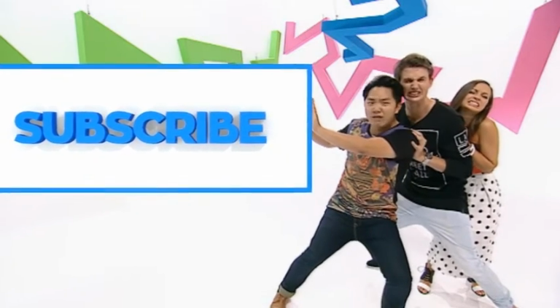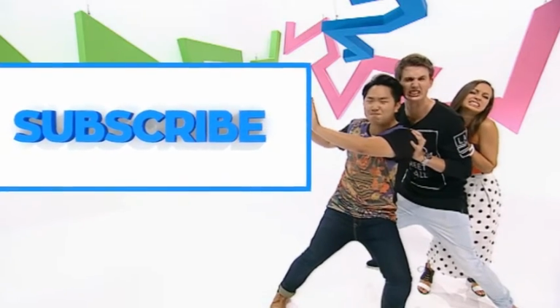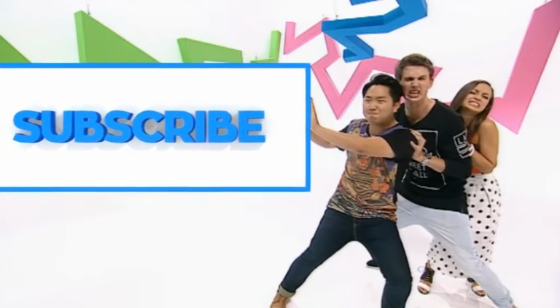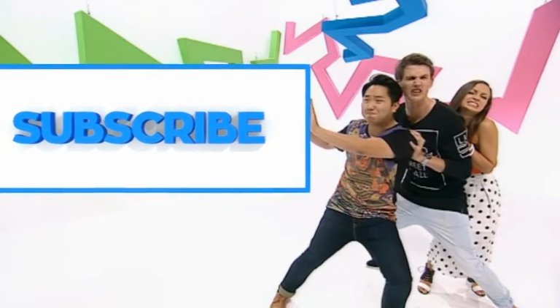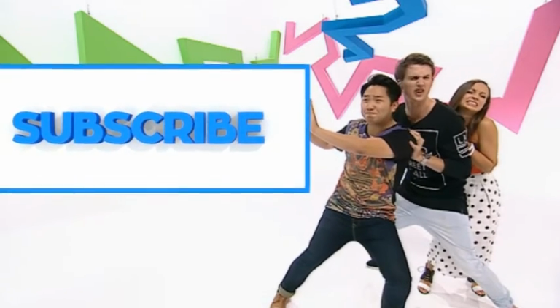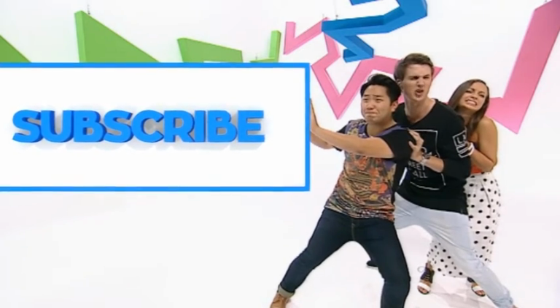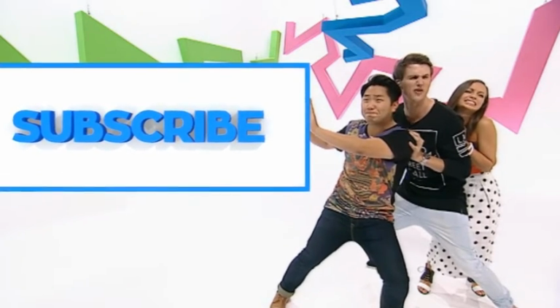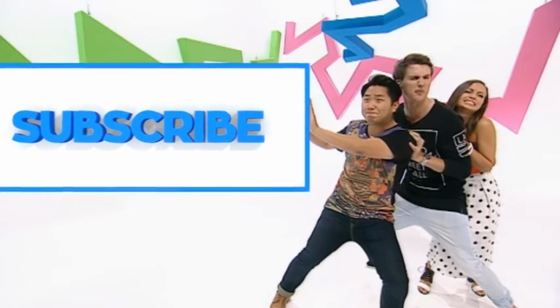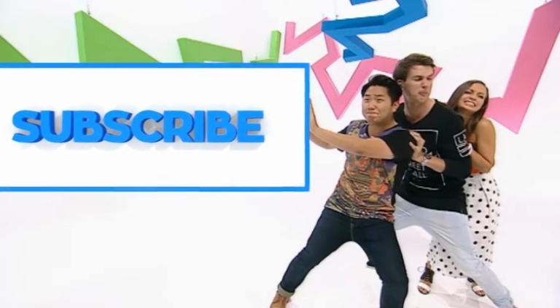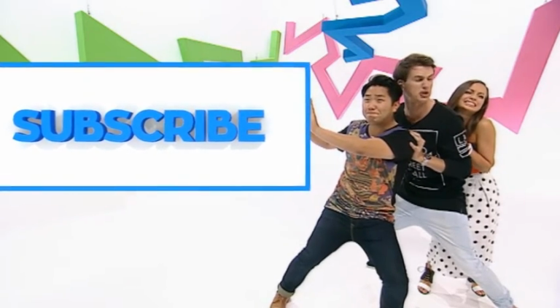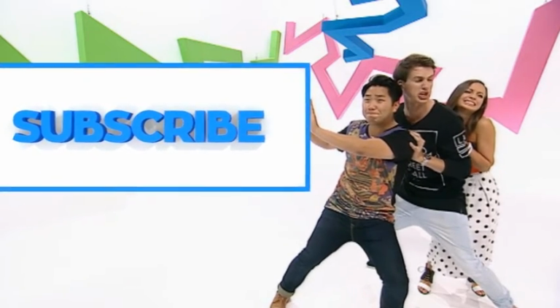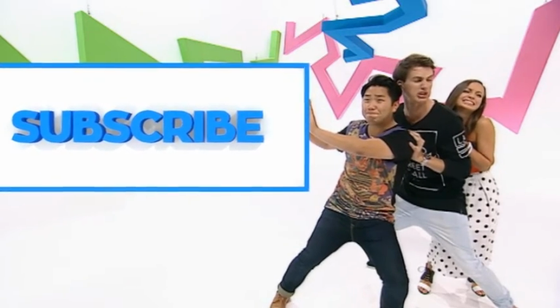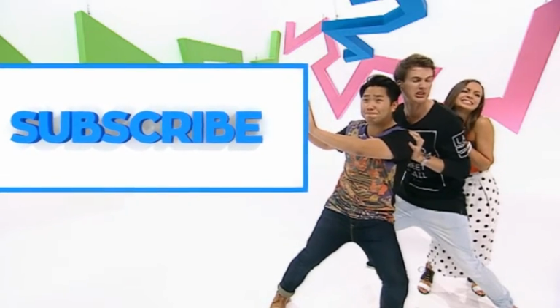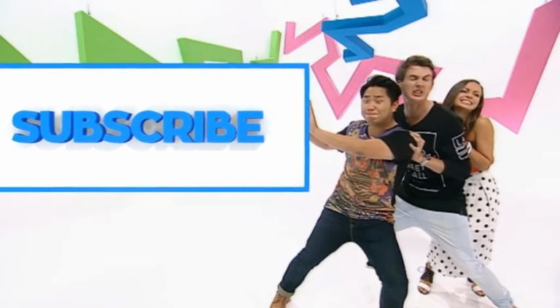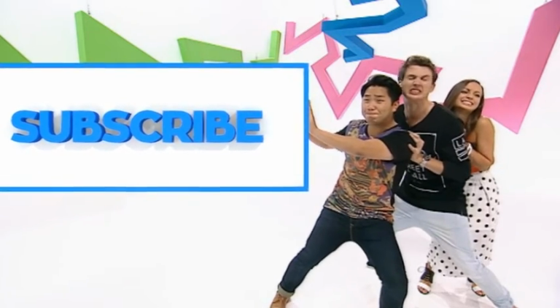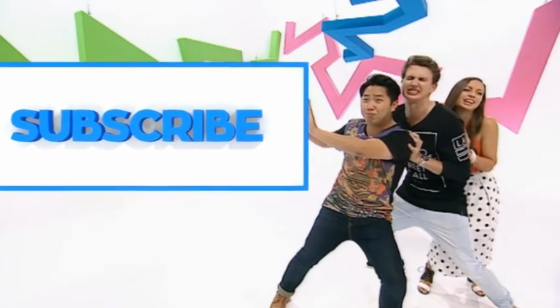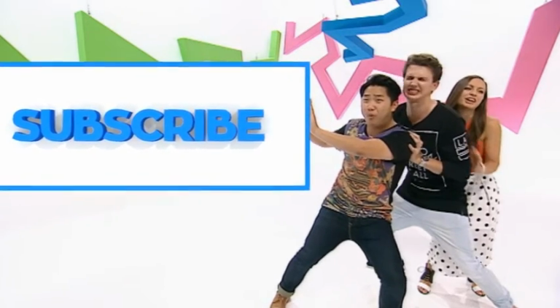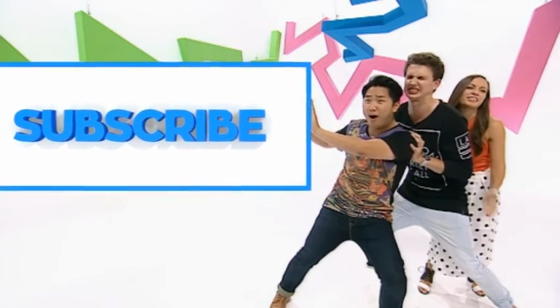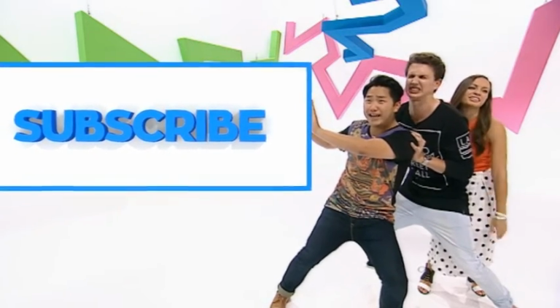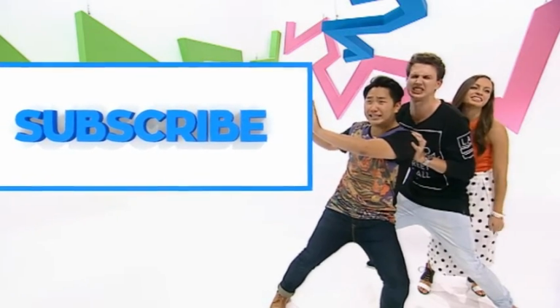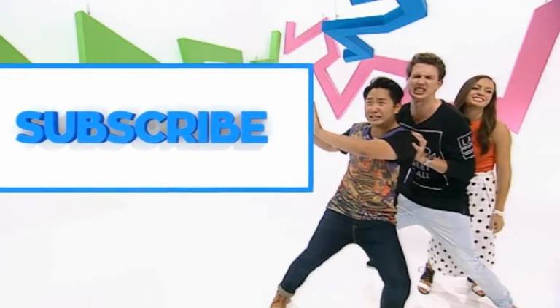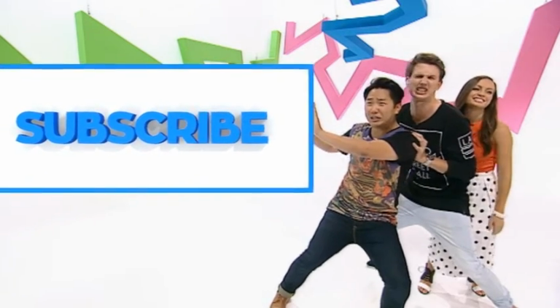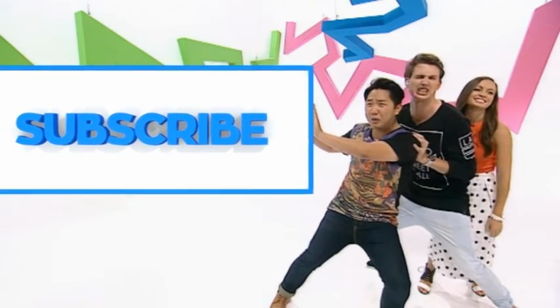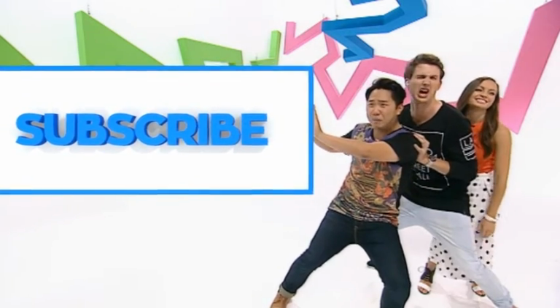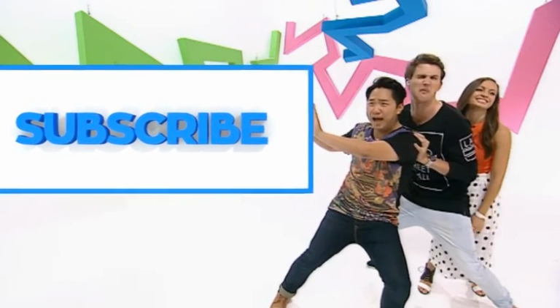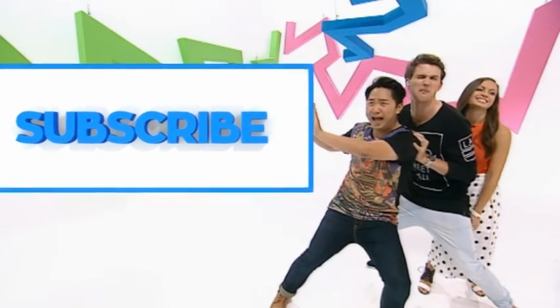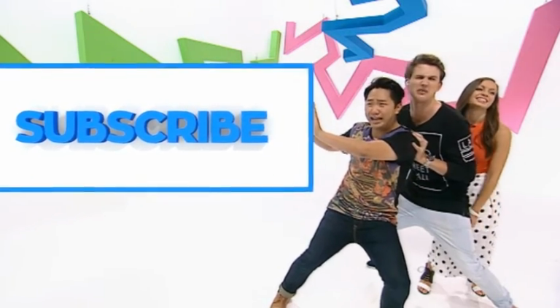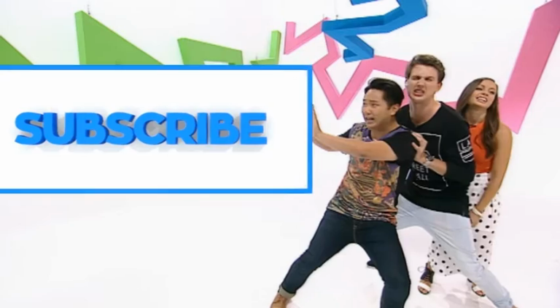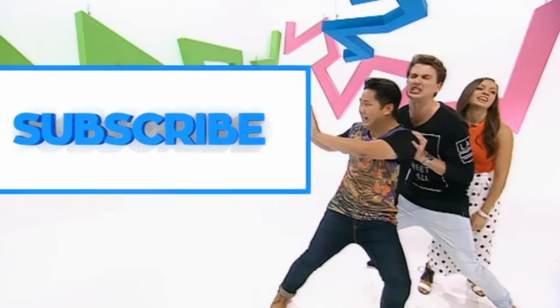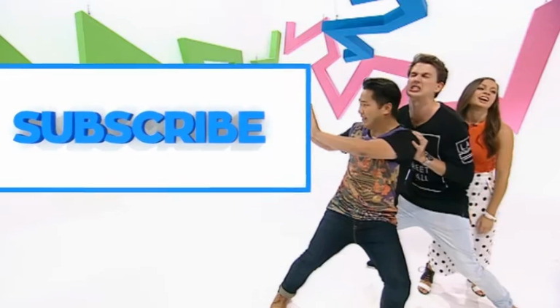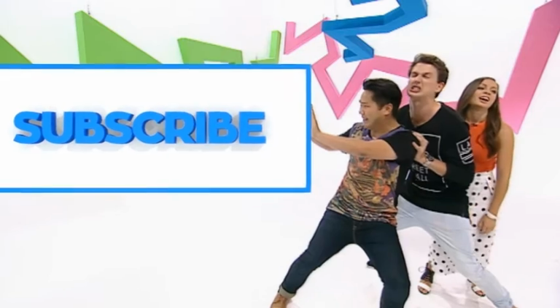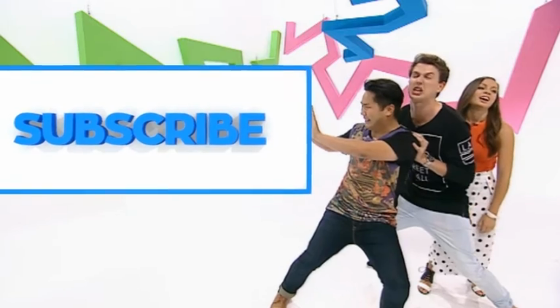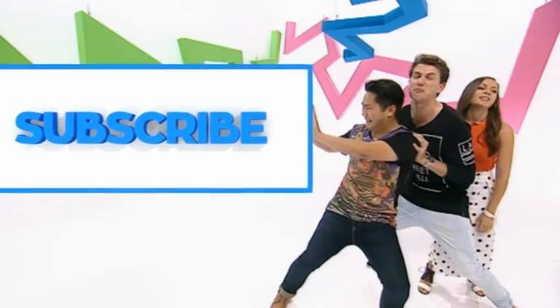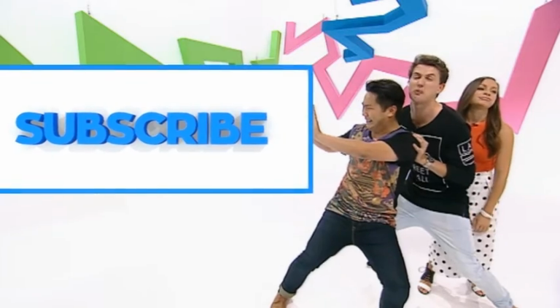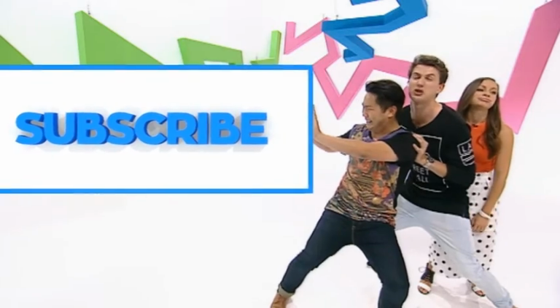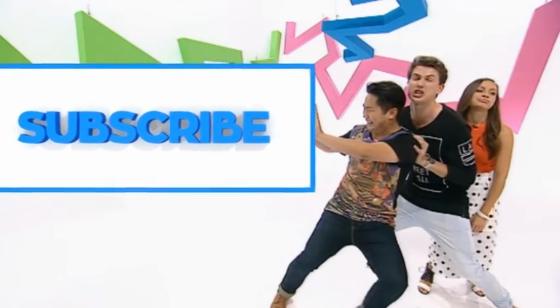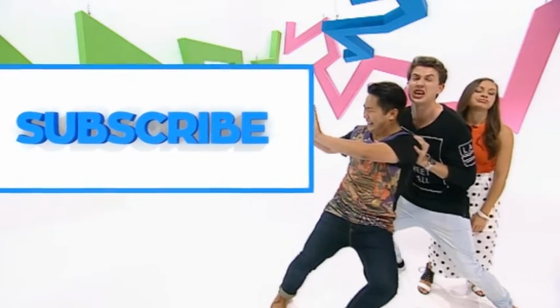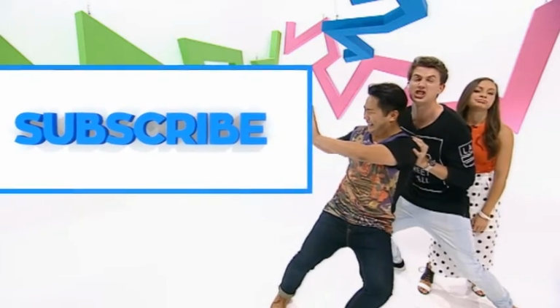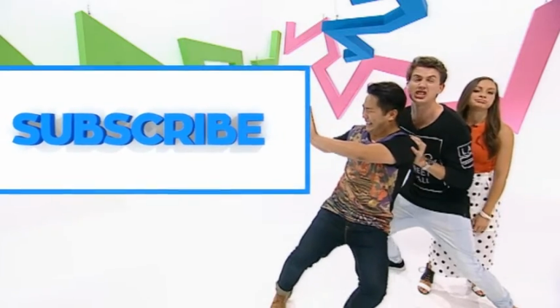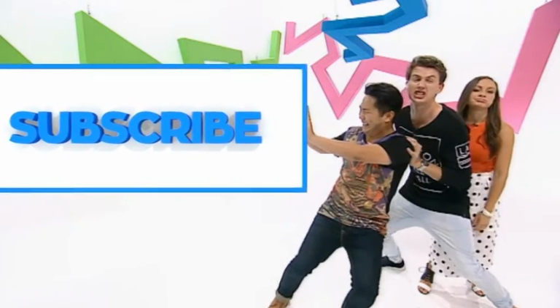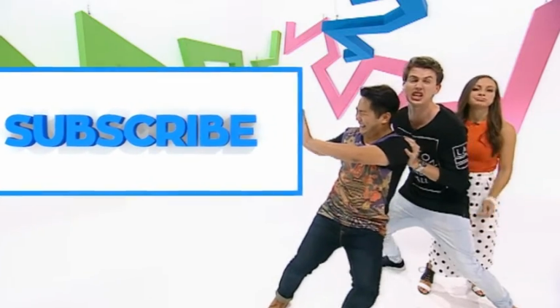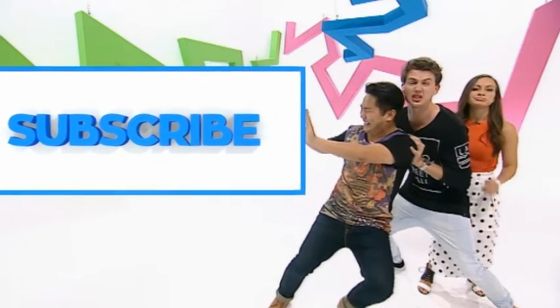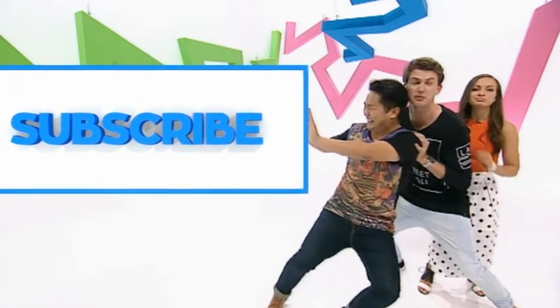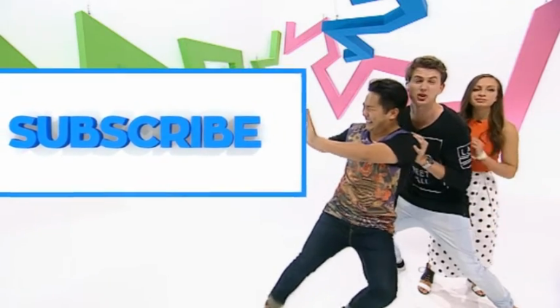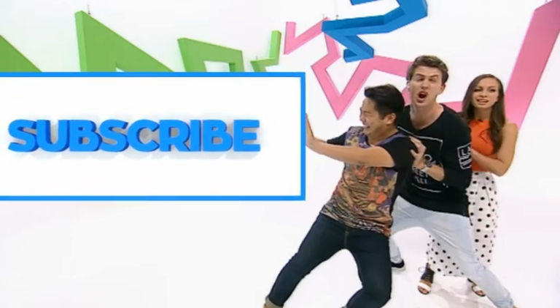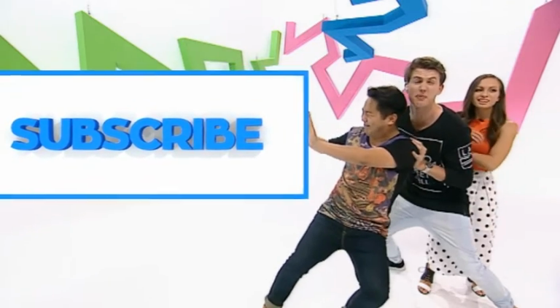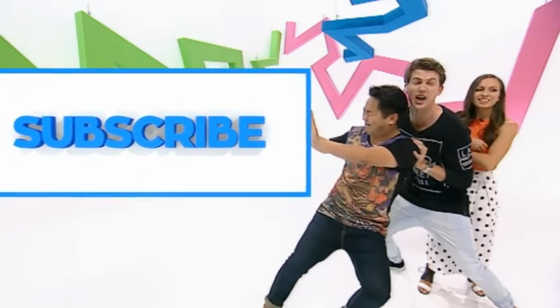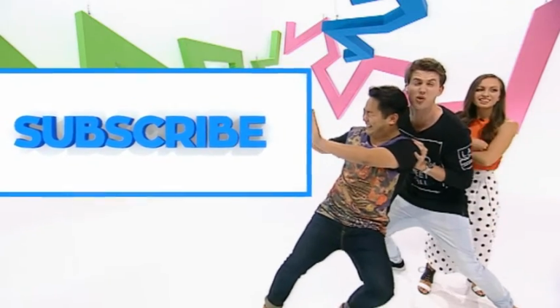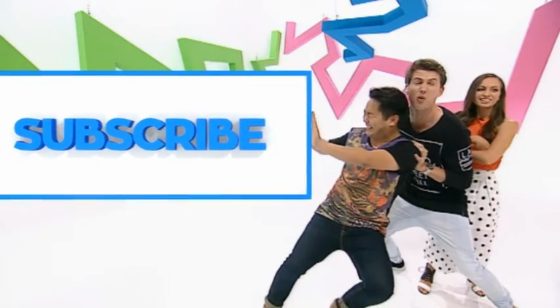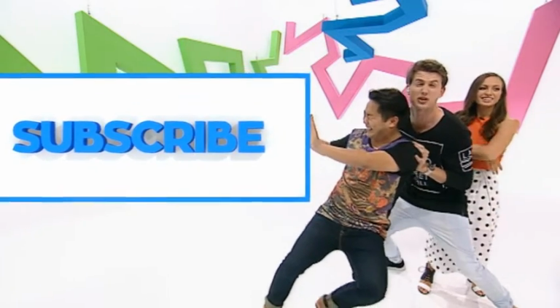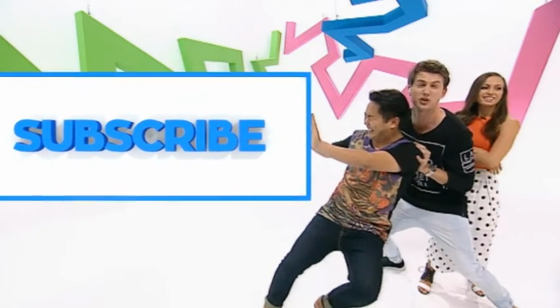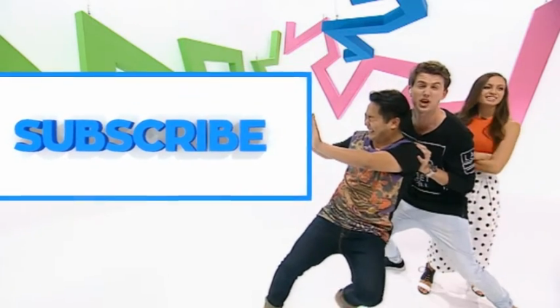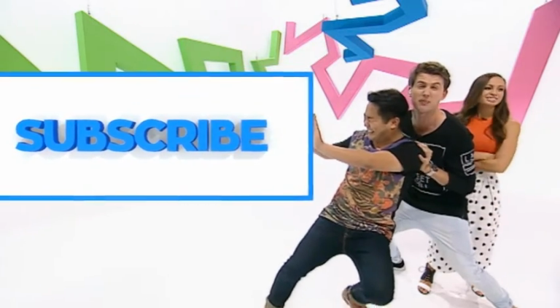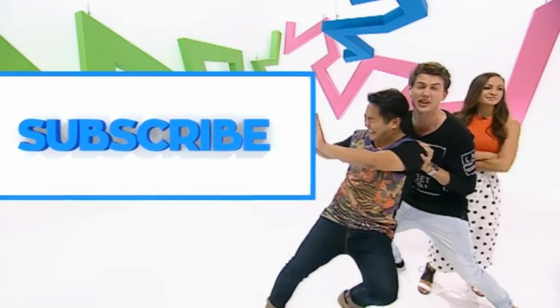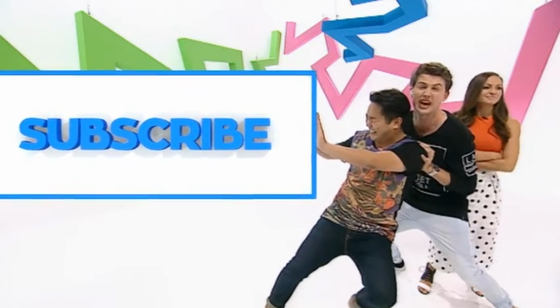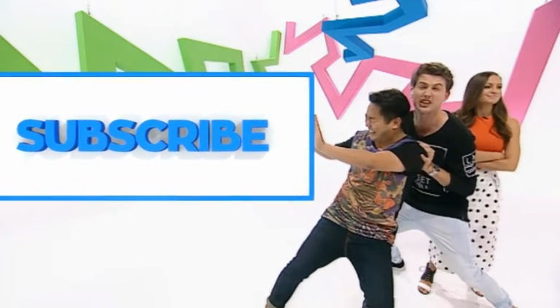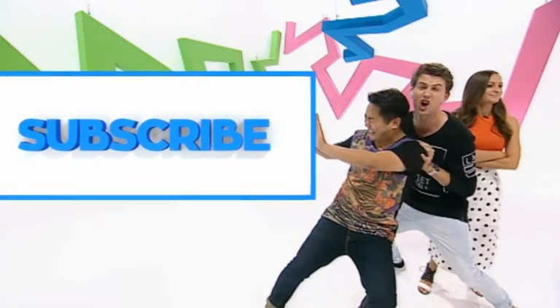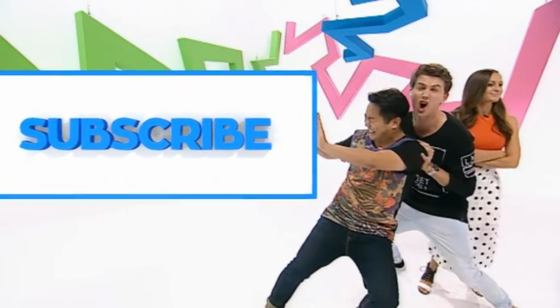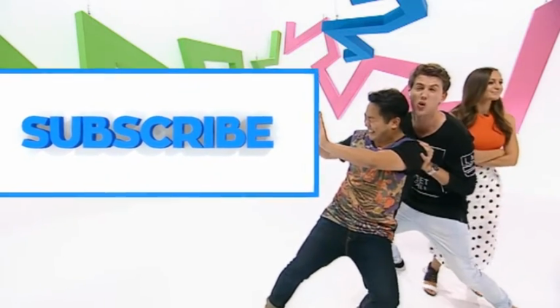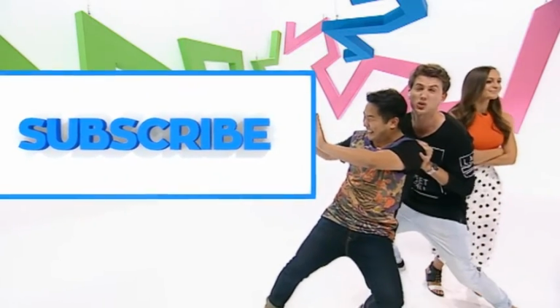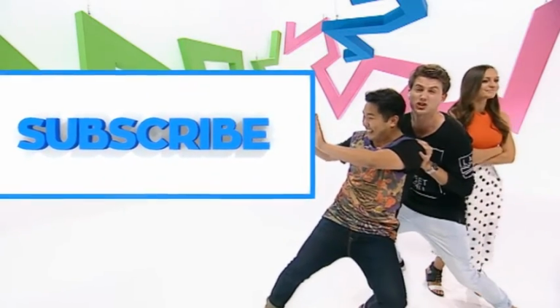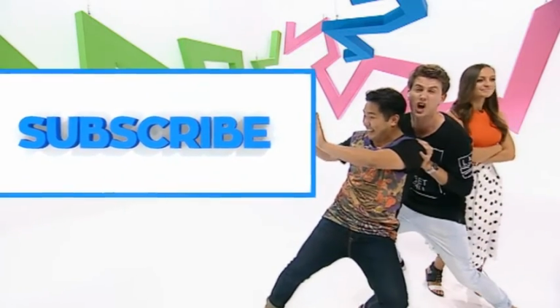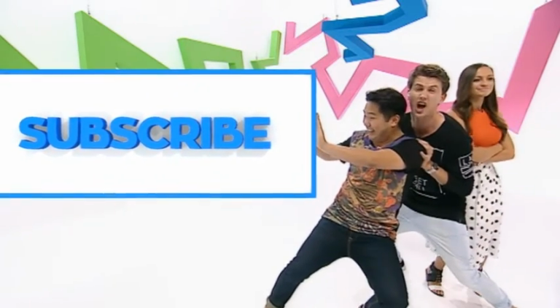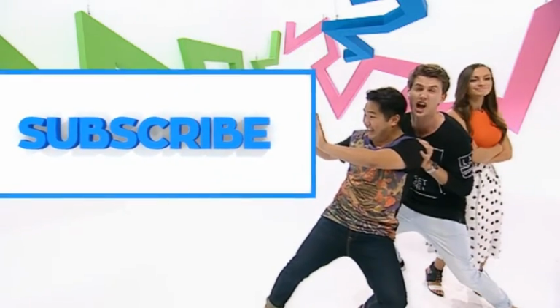Please hurry up and subscribe — click the subscribe button! Why is it so big? Keep pushing — just click subscribe, otherwise we're gonna be here the whole time.